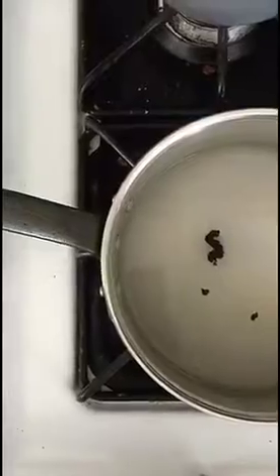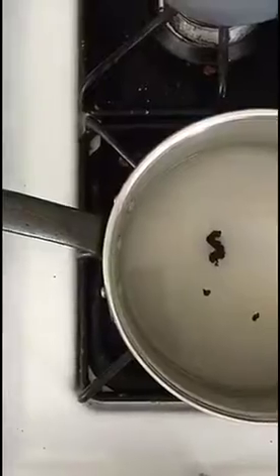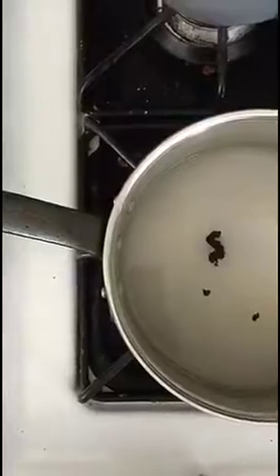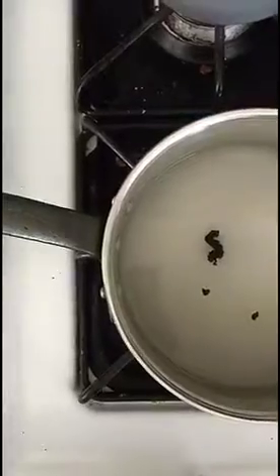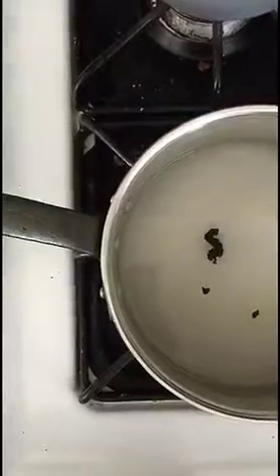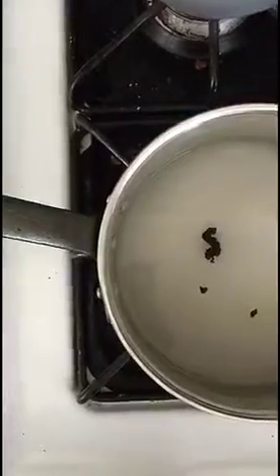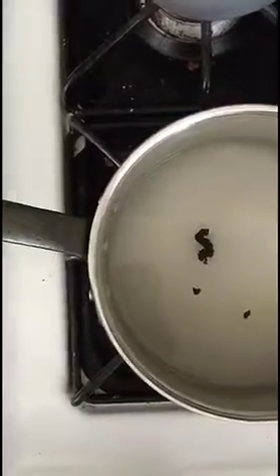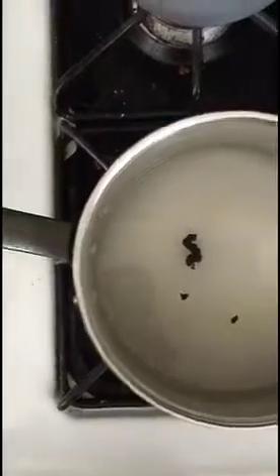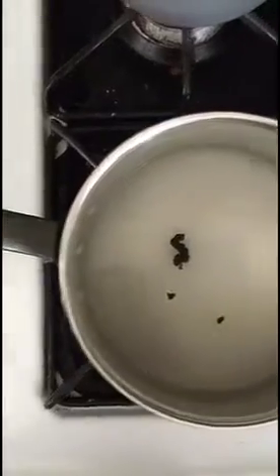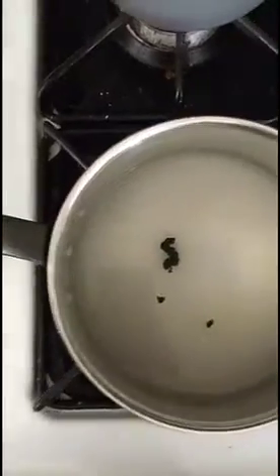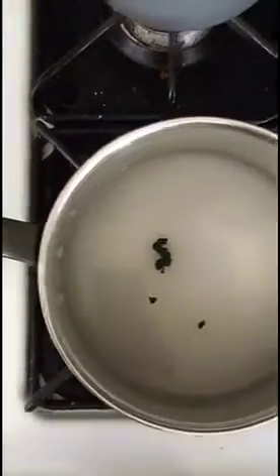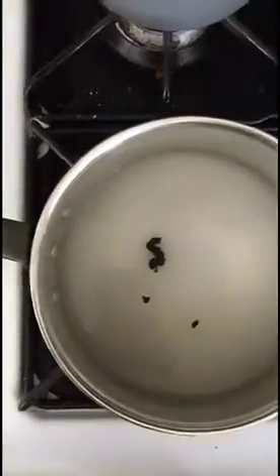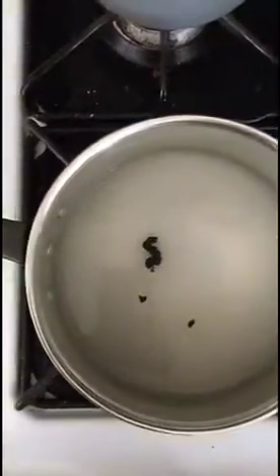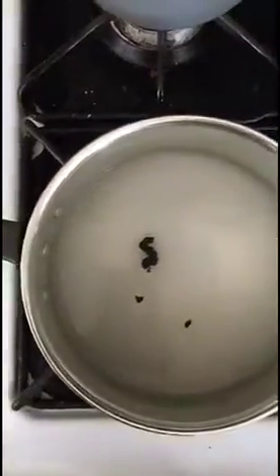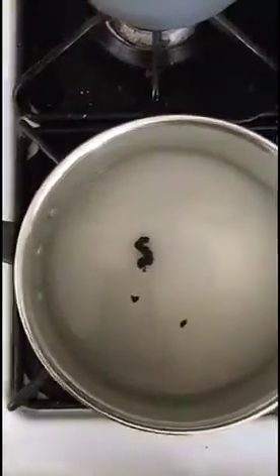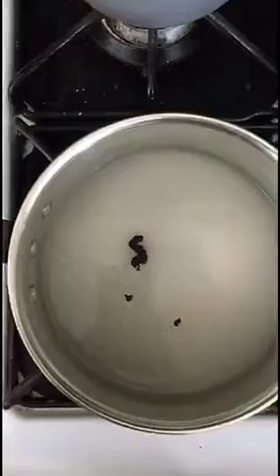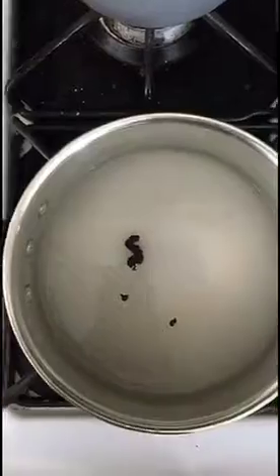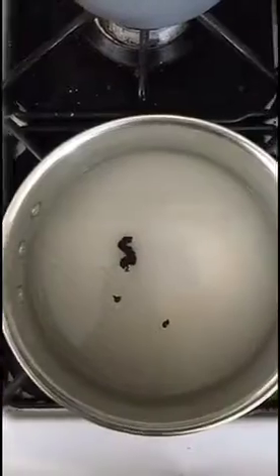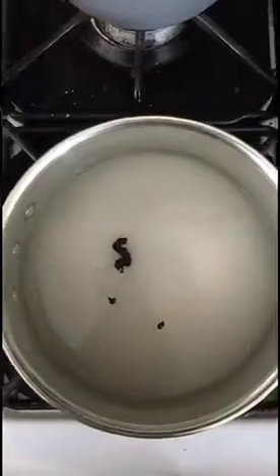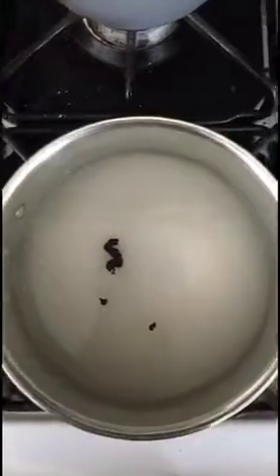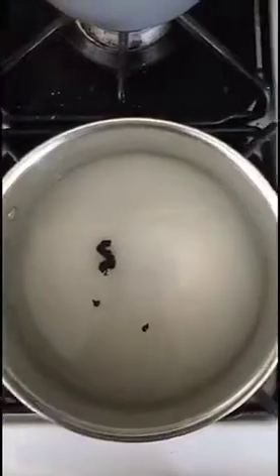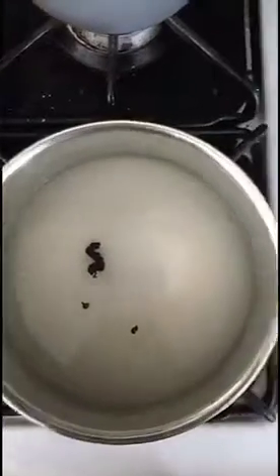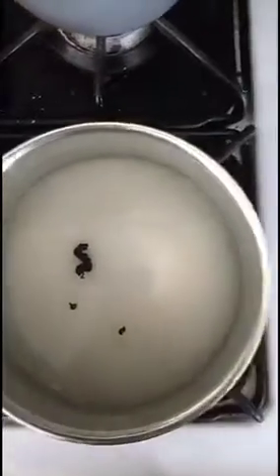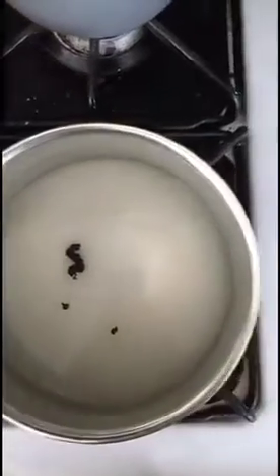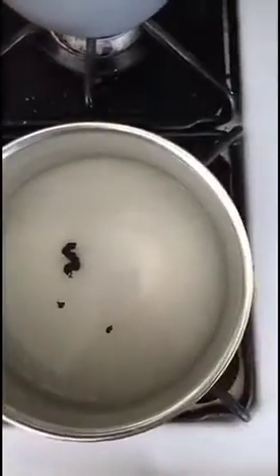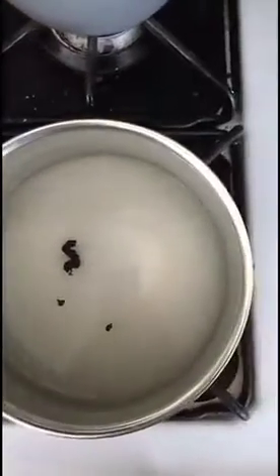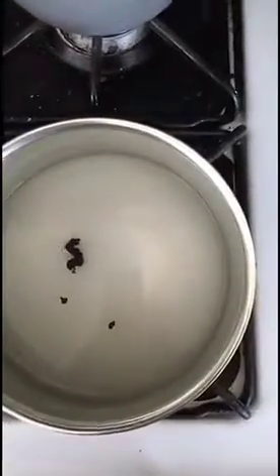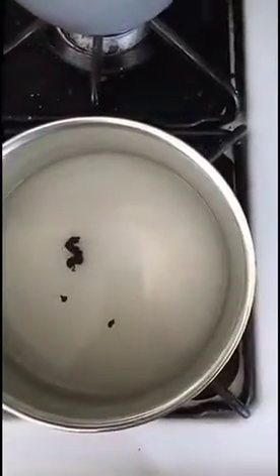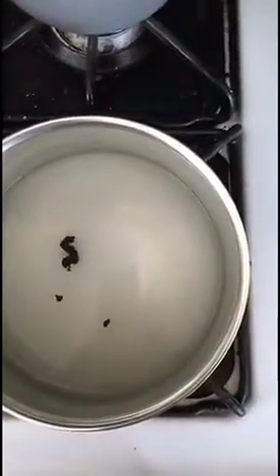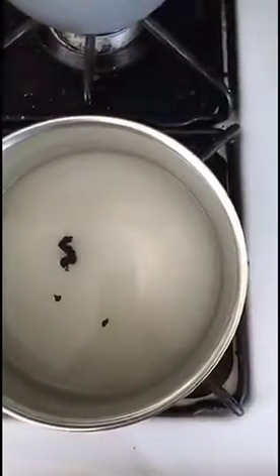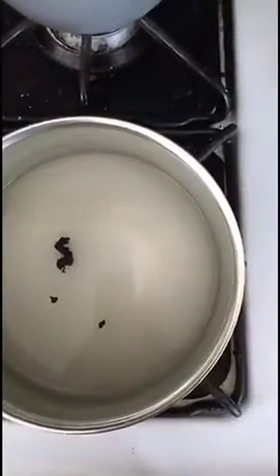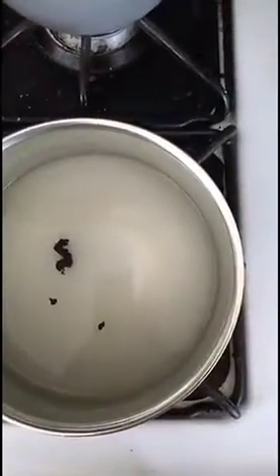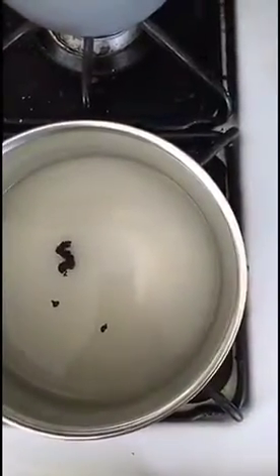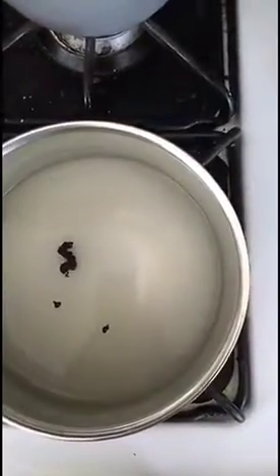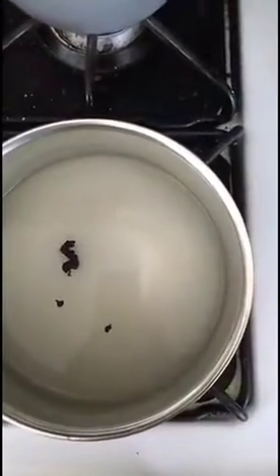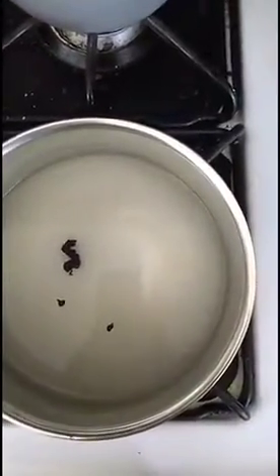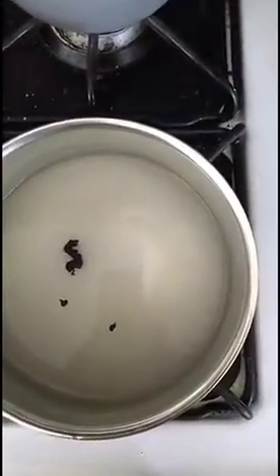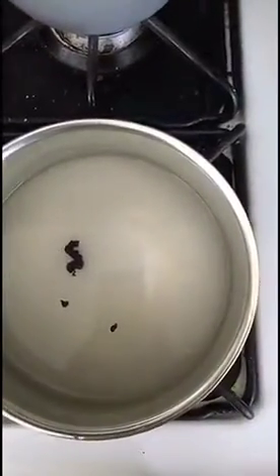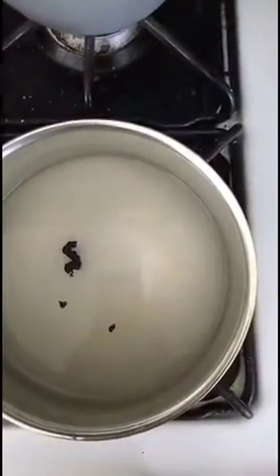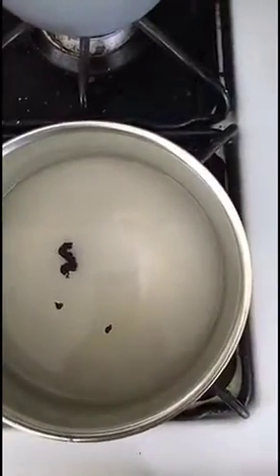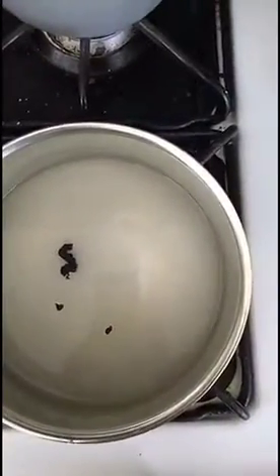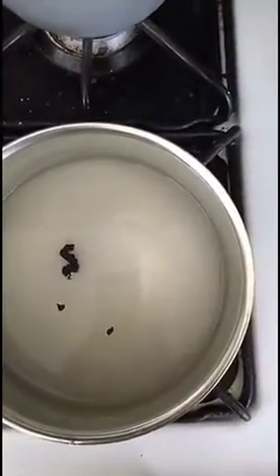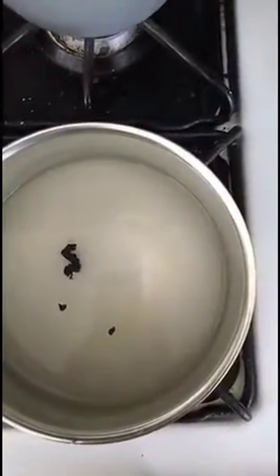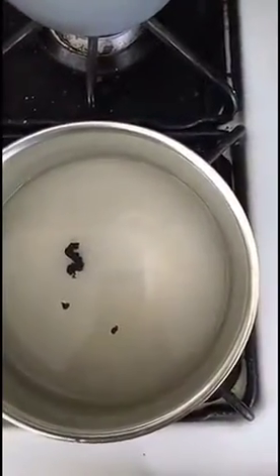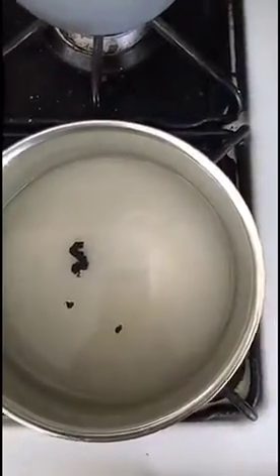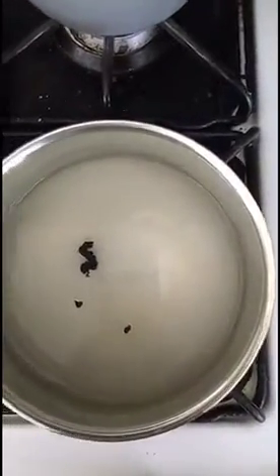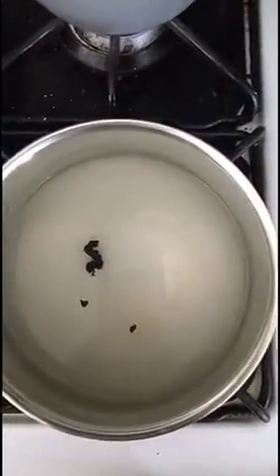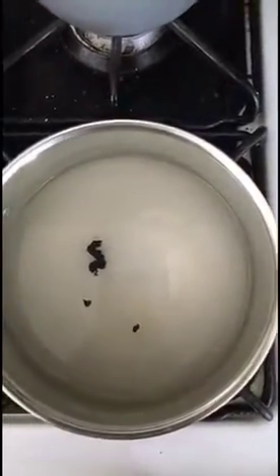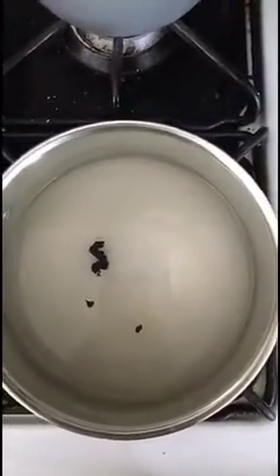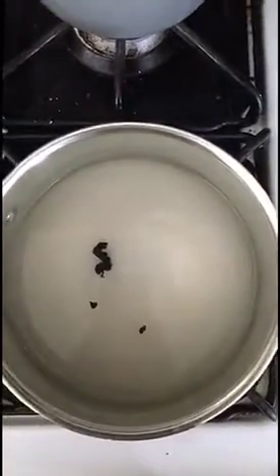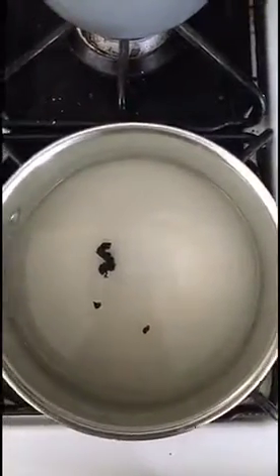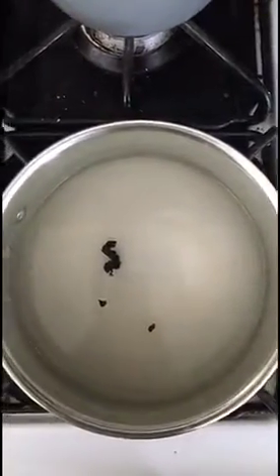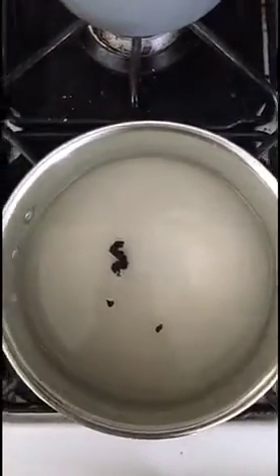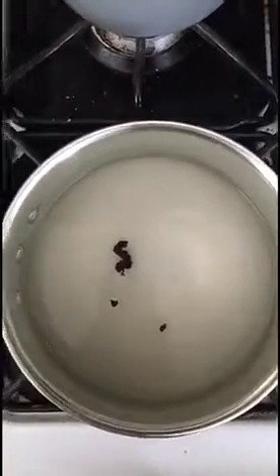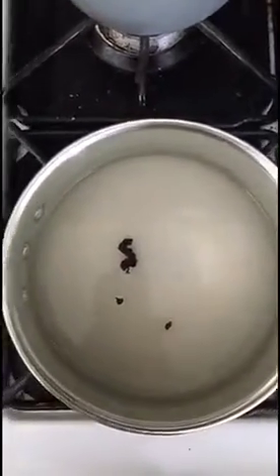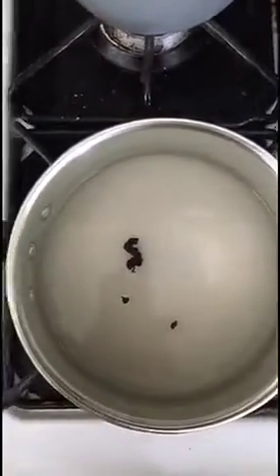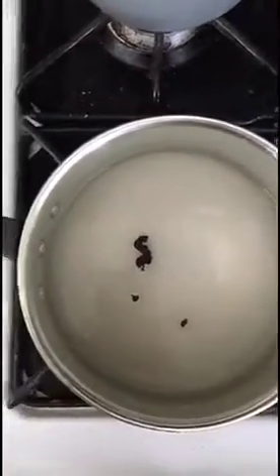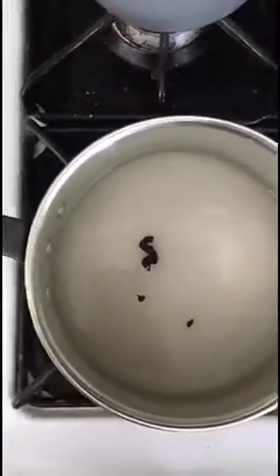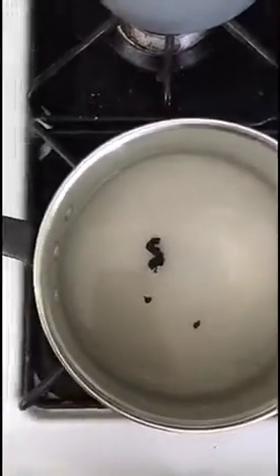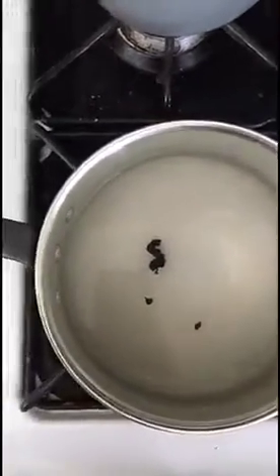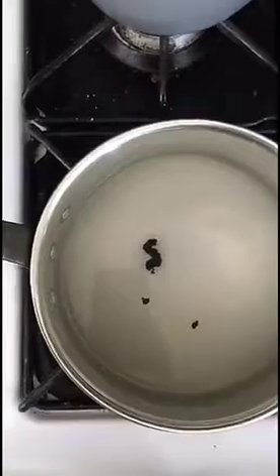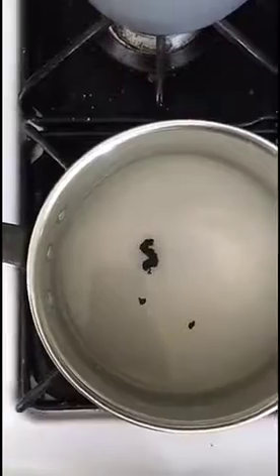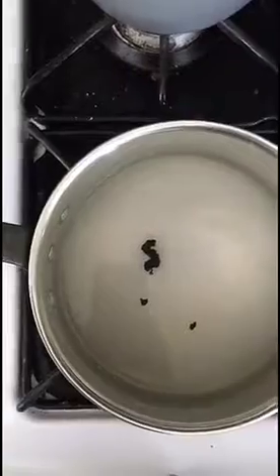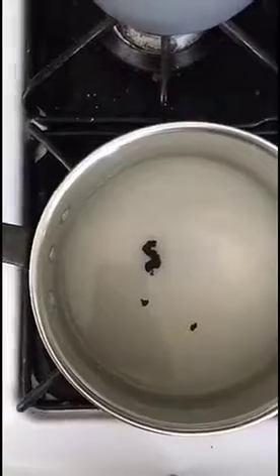The next step is to get our sugar to caramelize. I've got my sugar, water, and scraped out vanilla bean in a nice heavy pan.